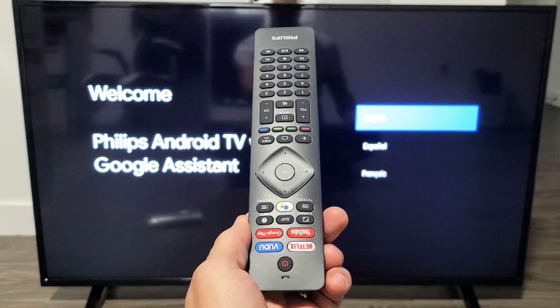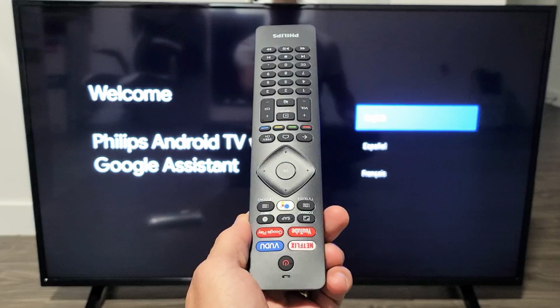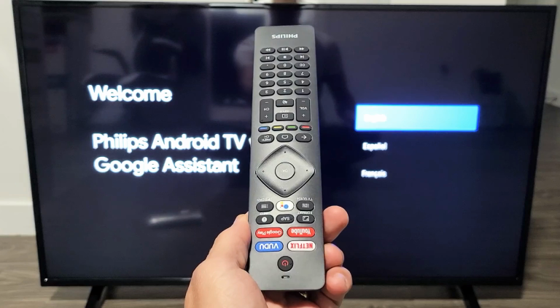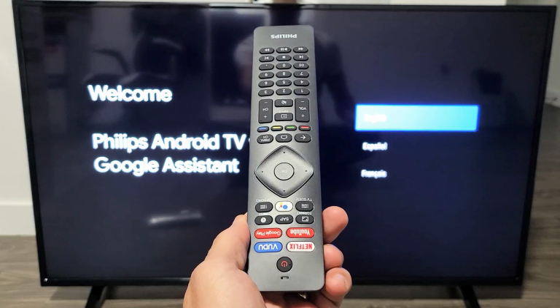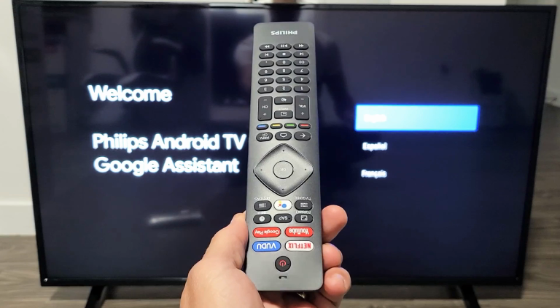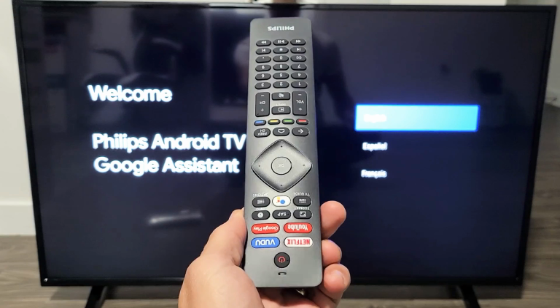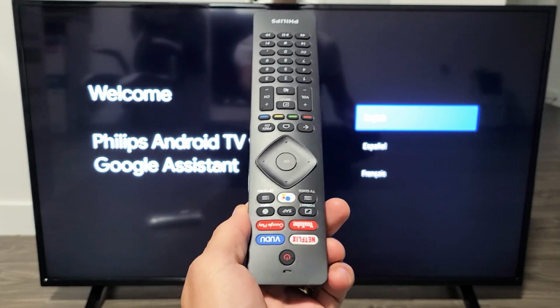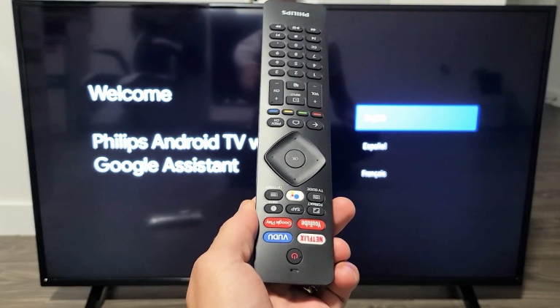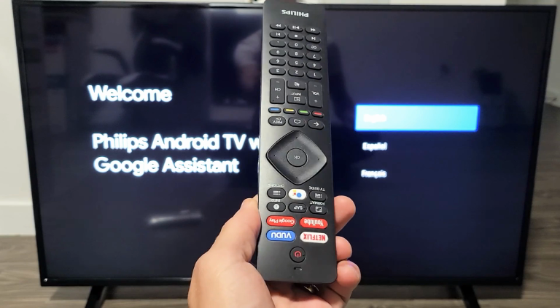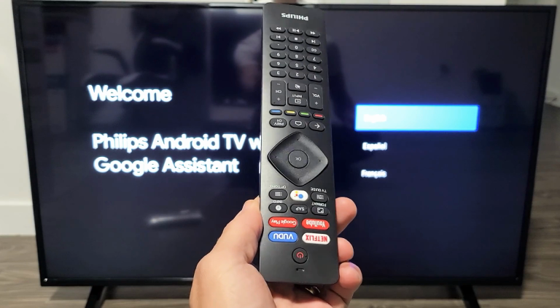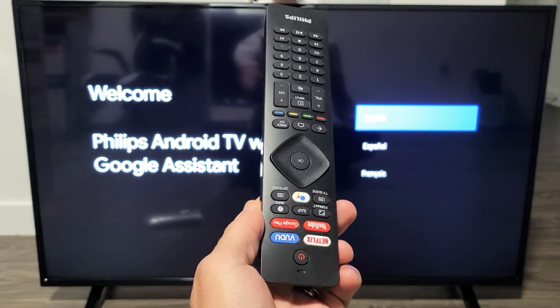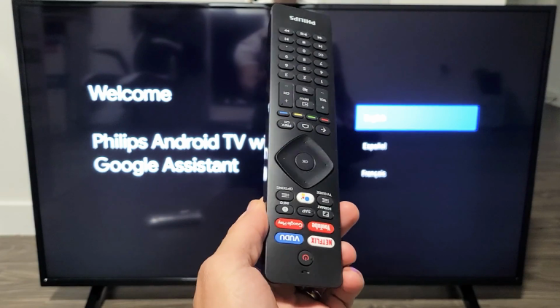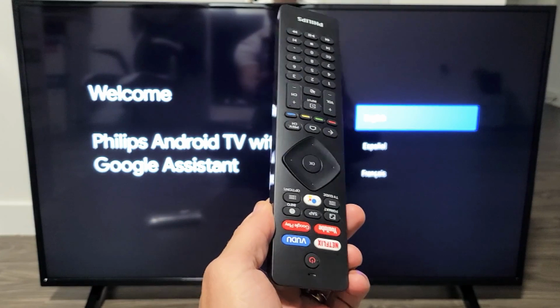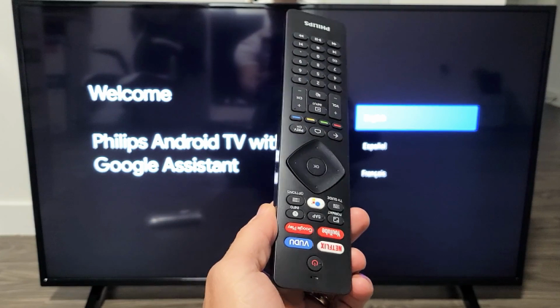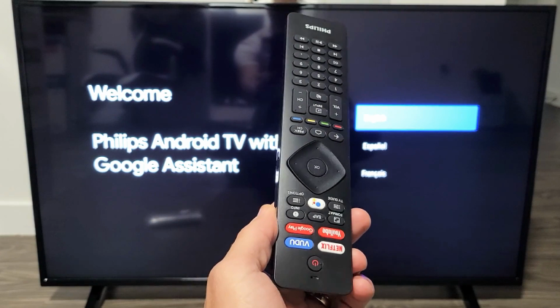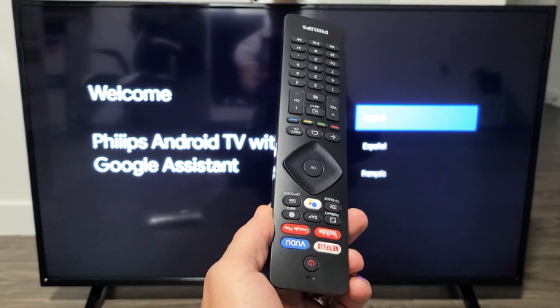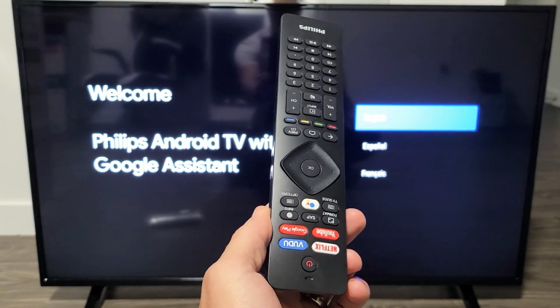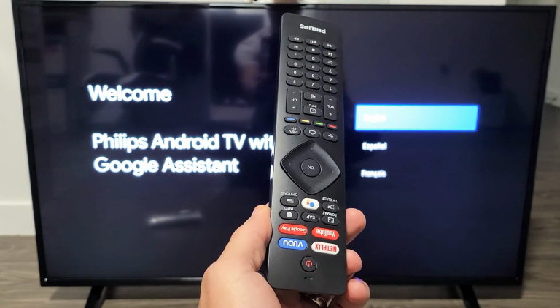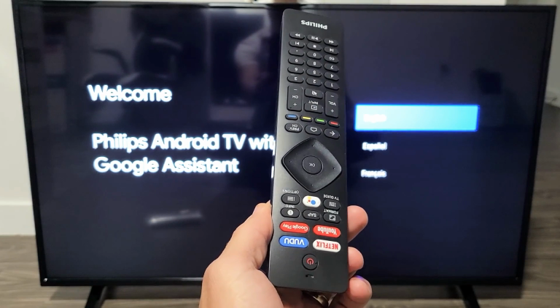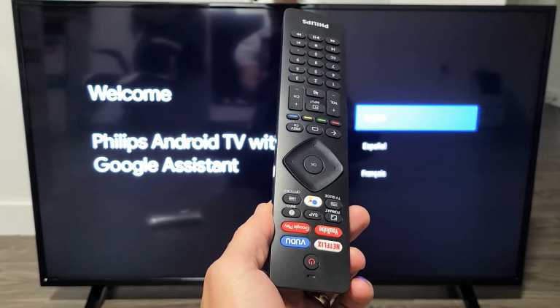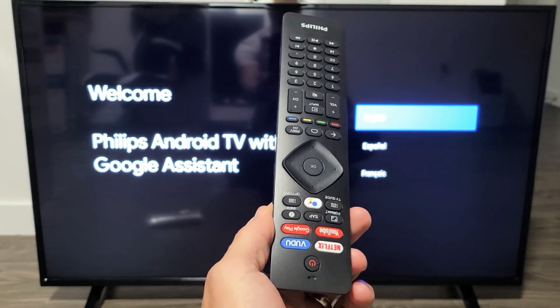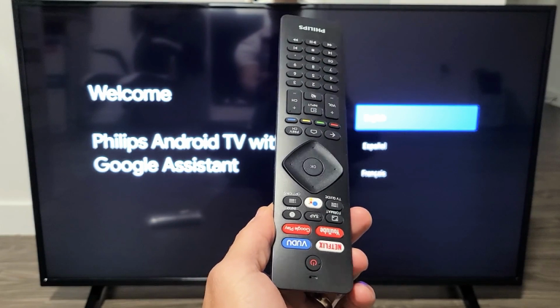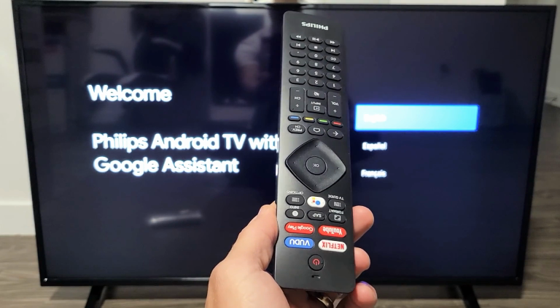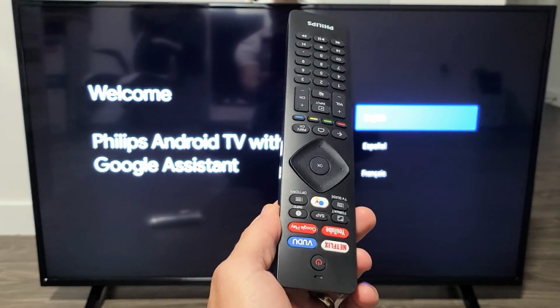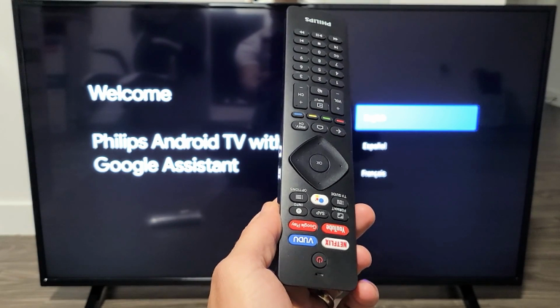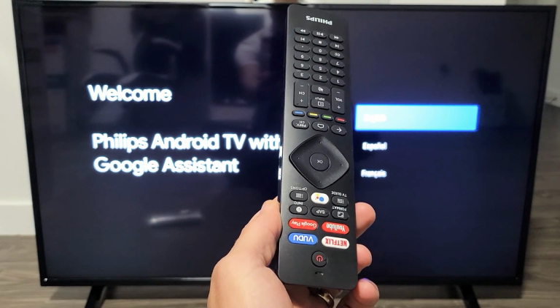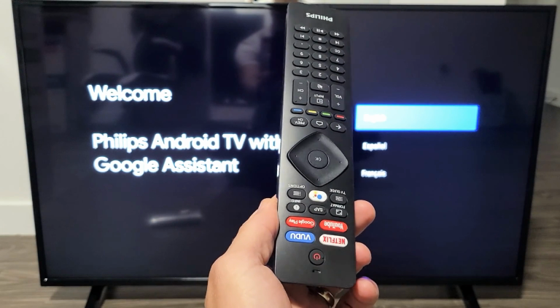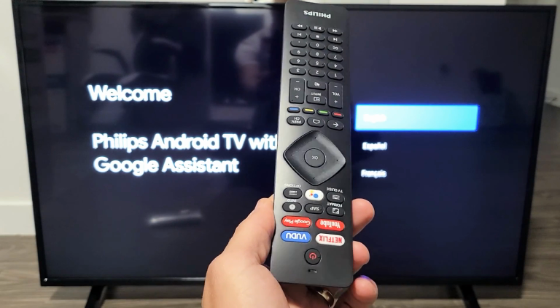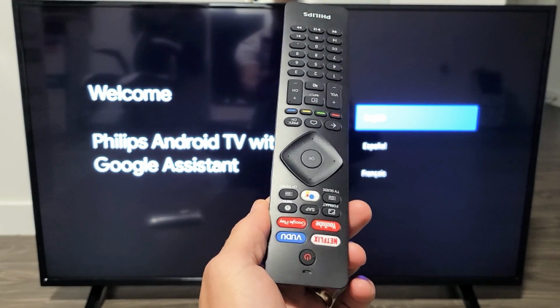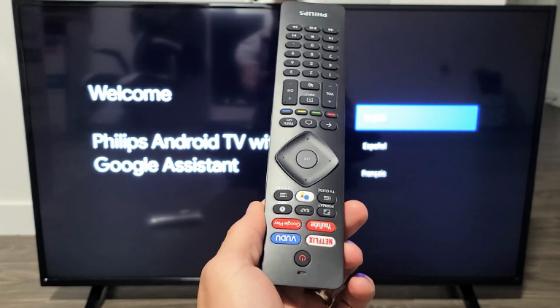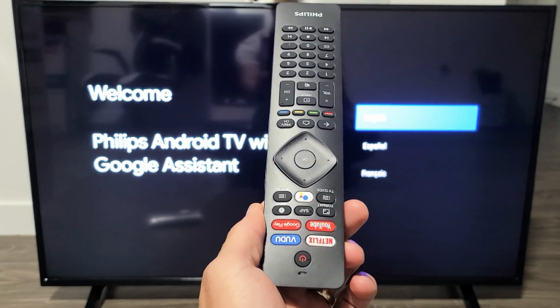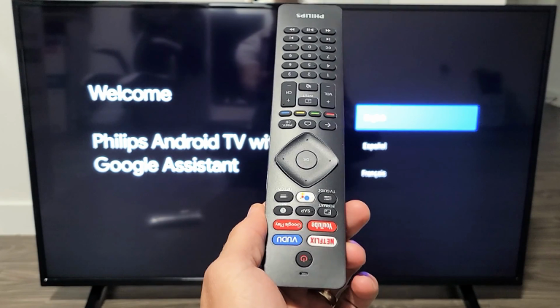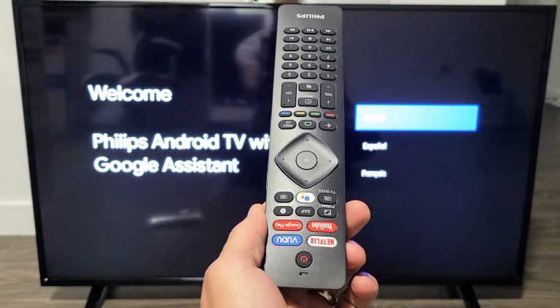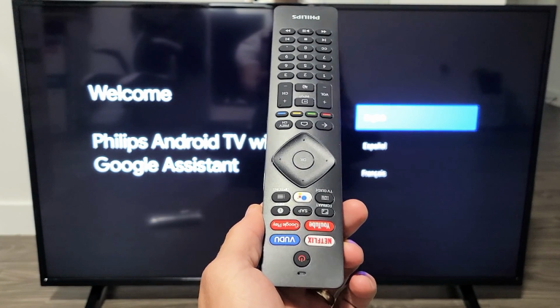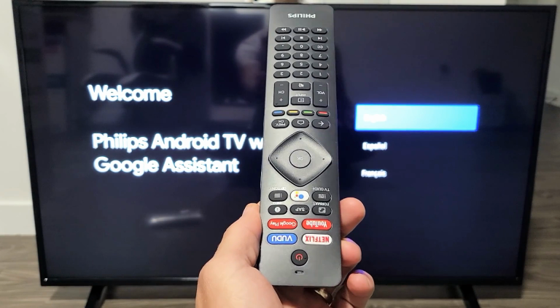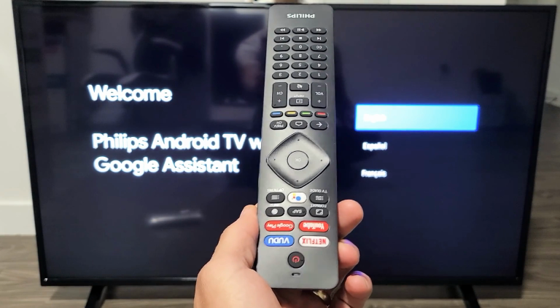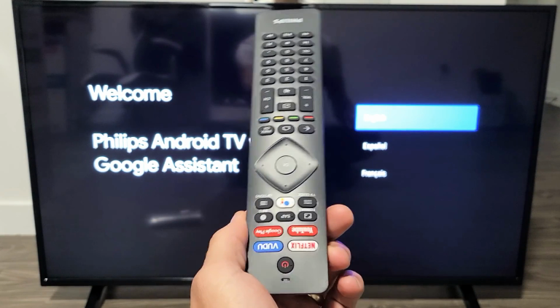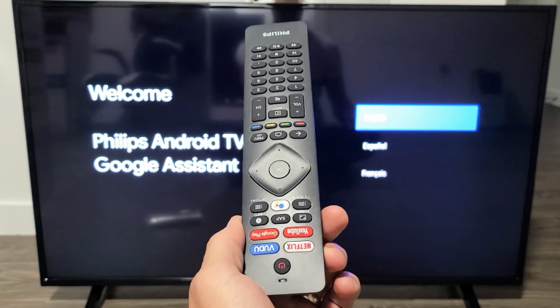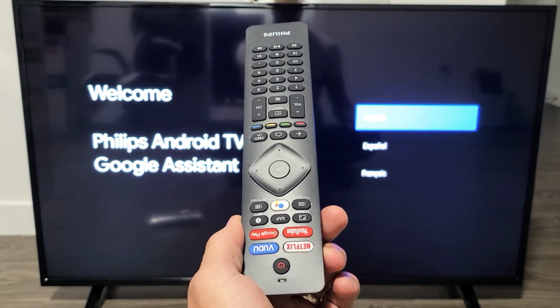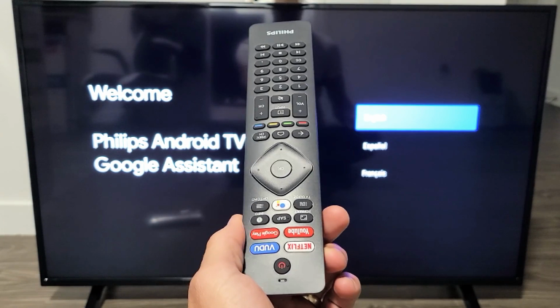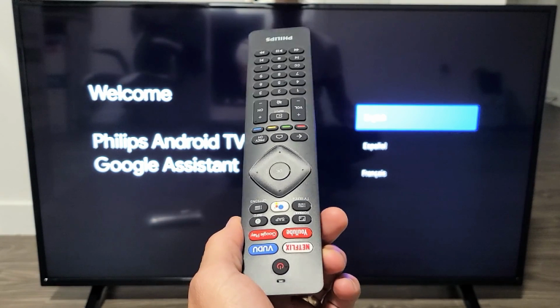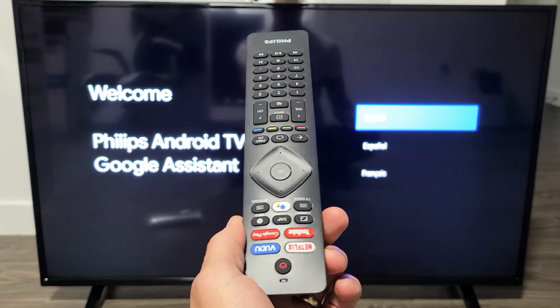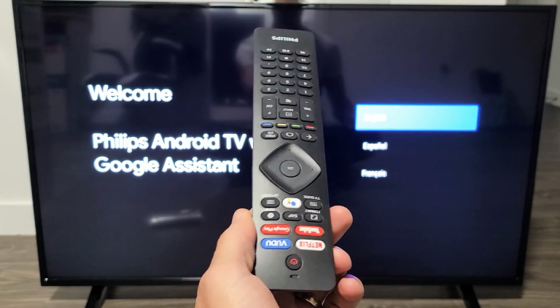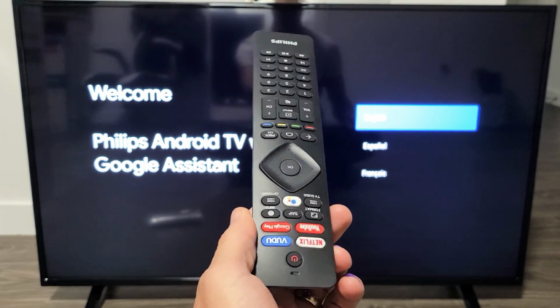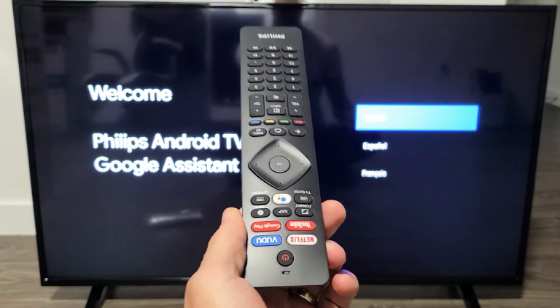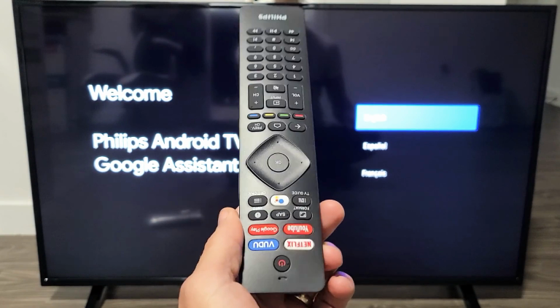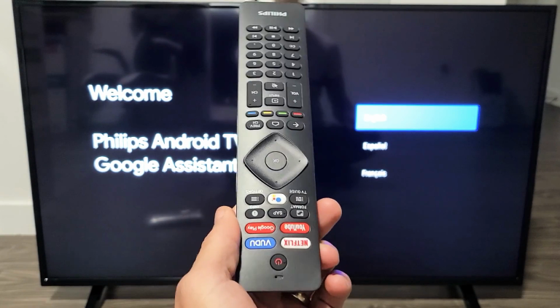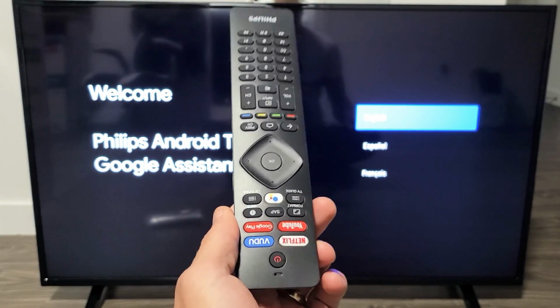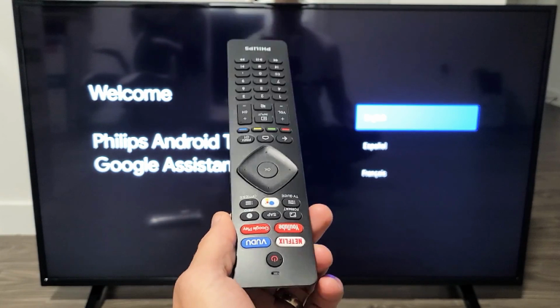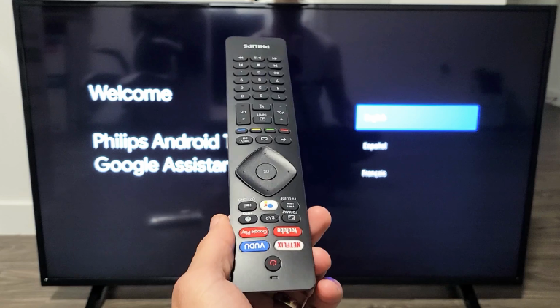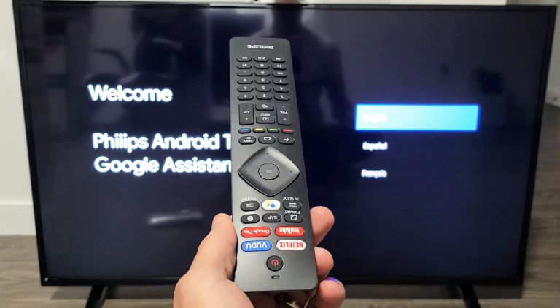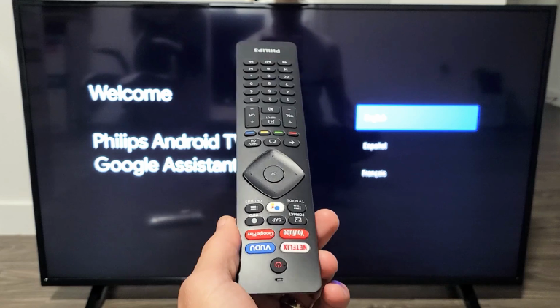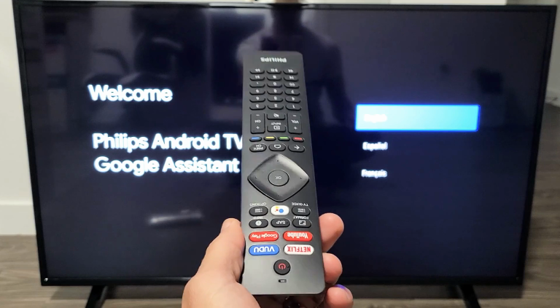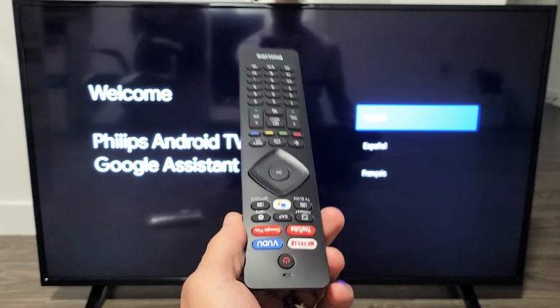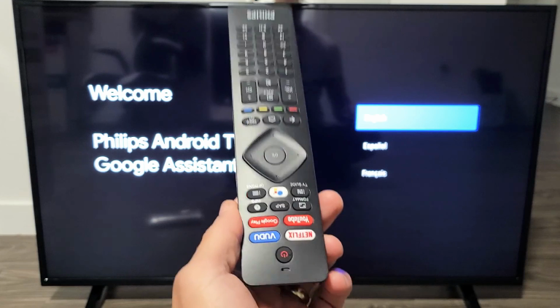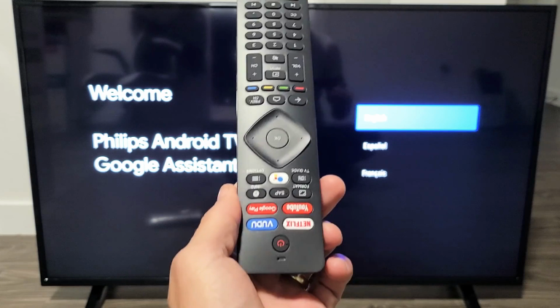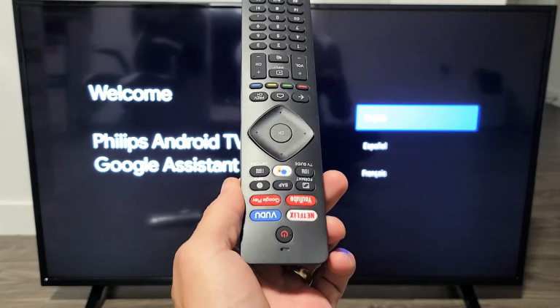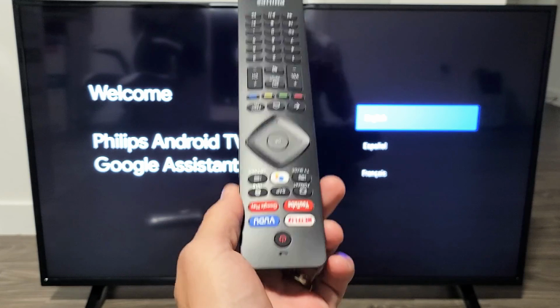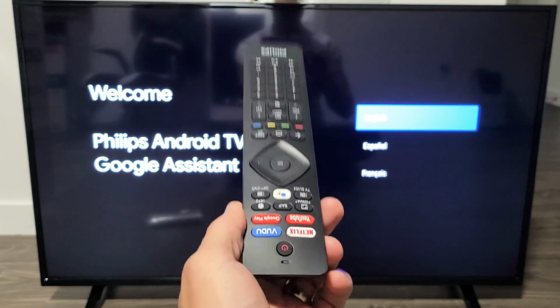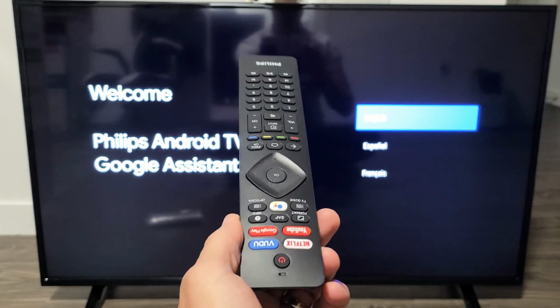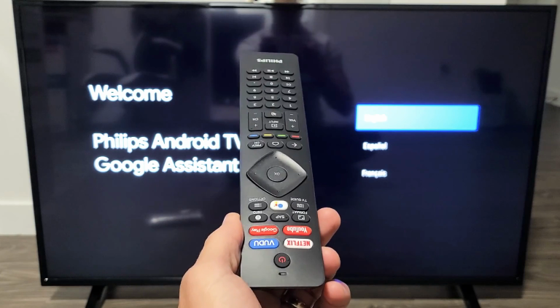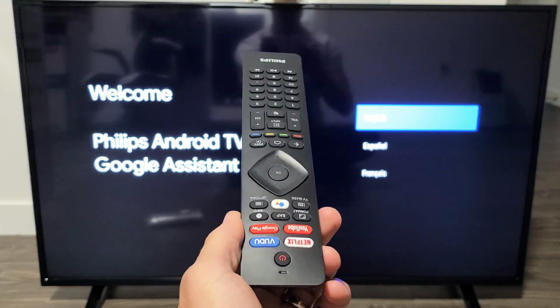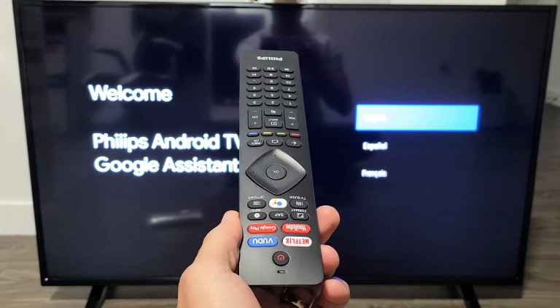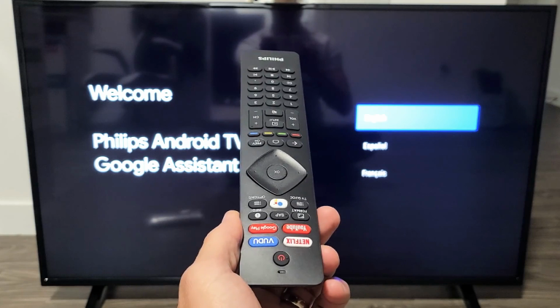Hey, what's up guys? I just got my new Philips Android TV in. I'm going to show you how to set this up step by step.